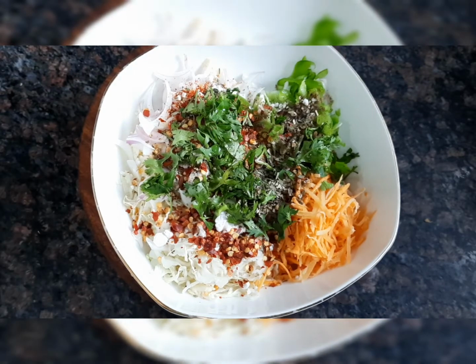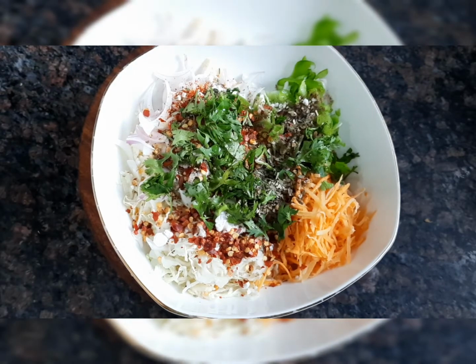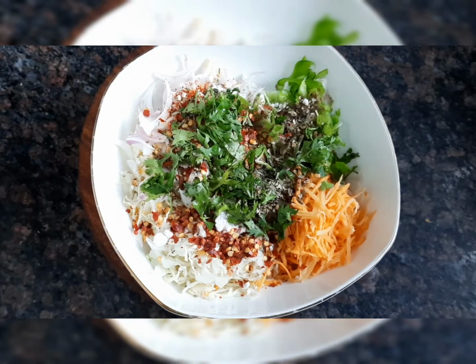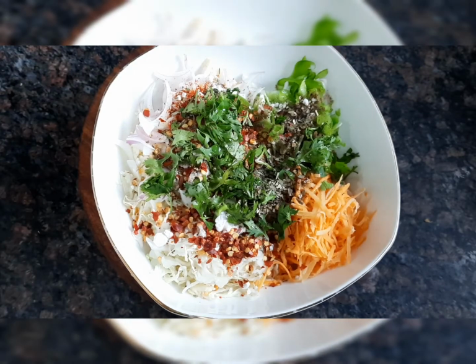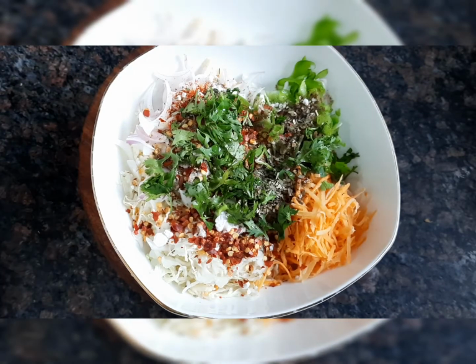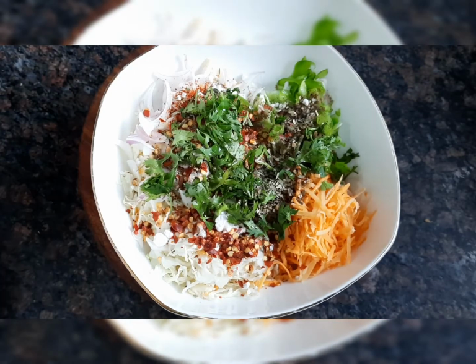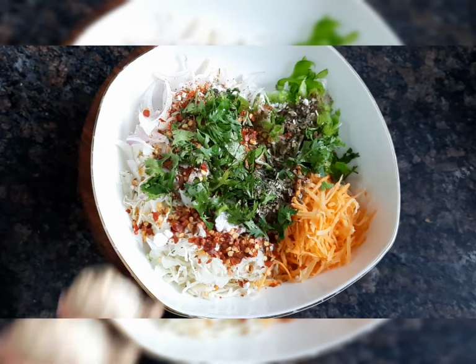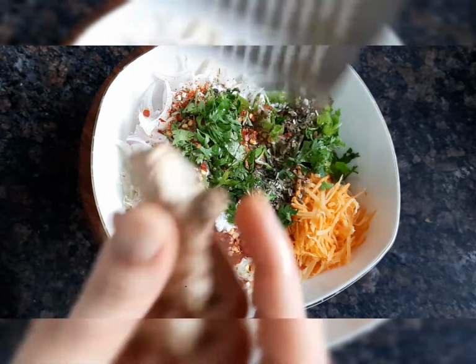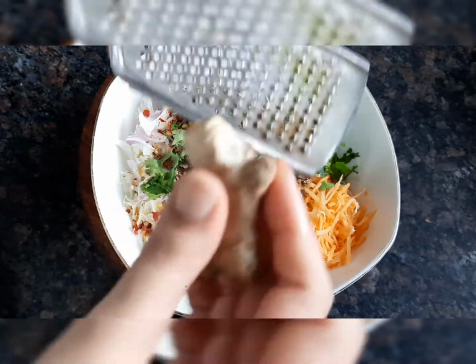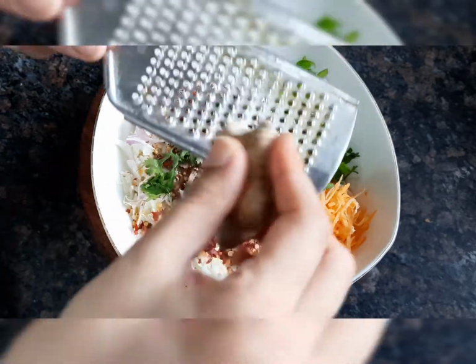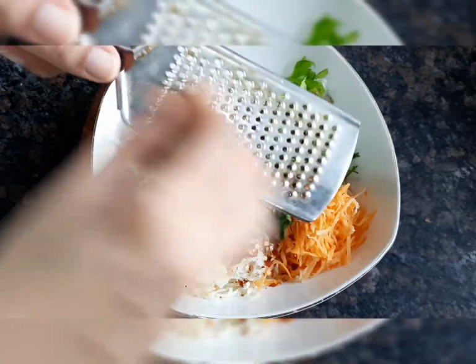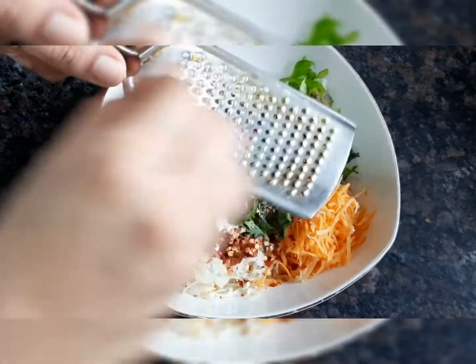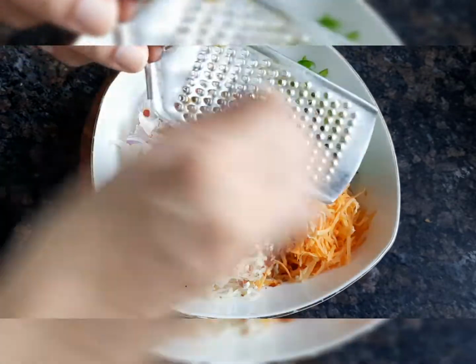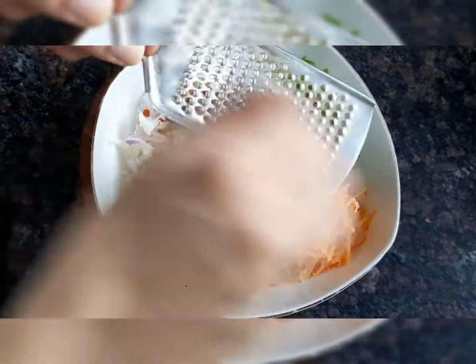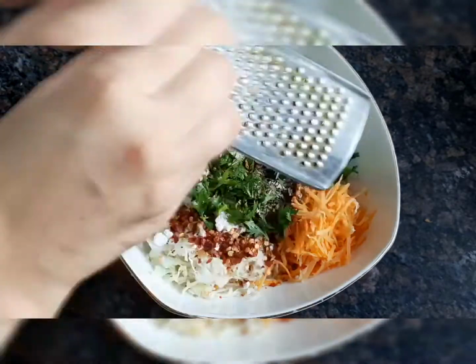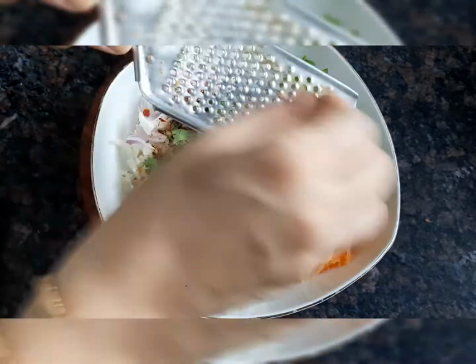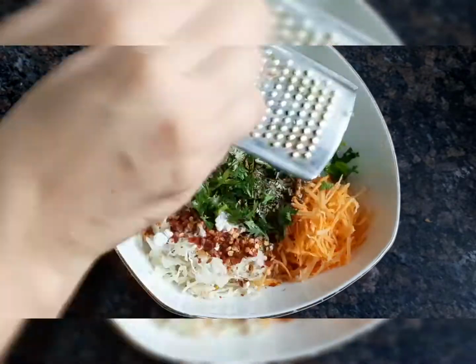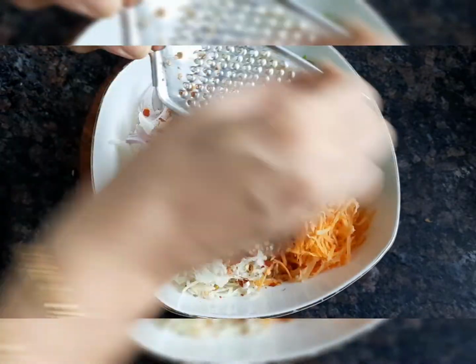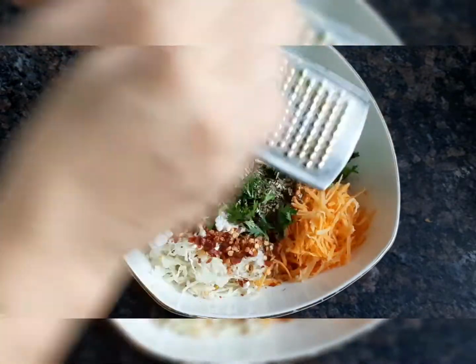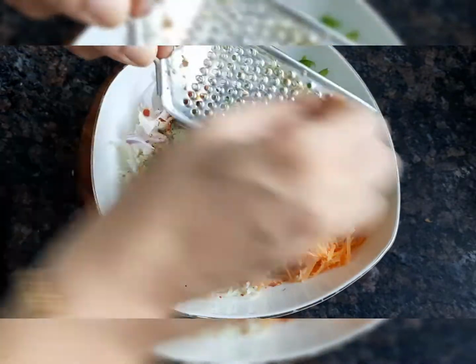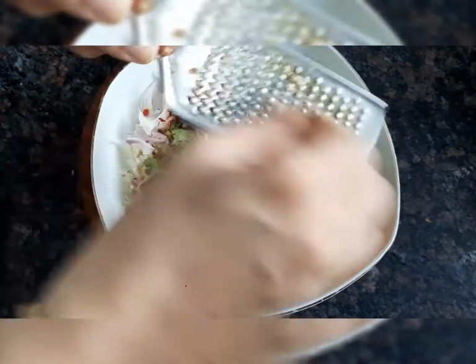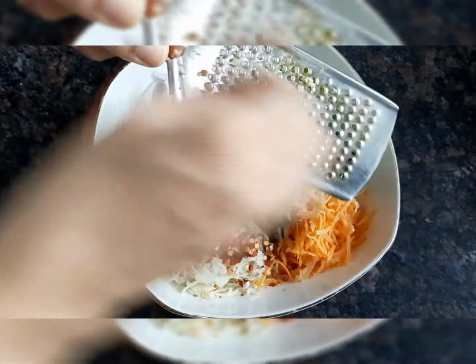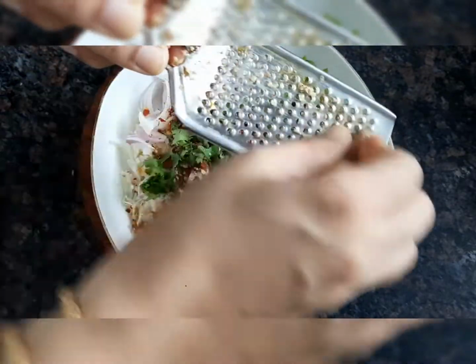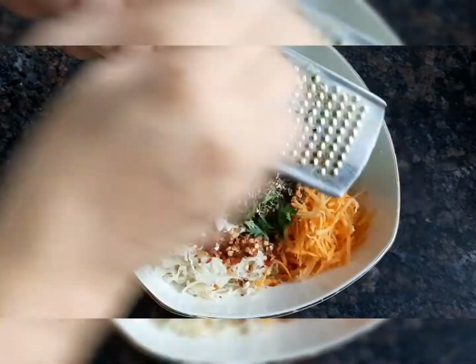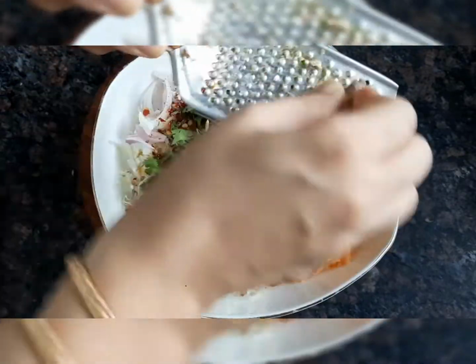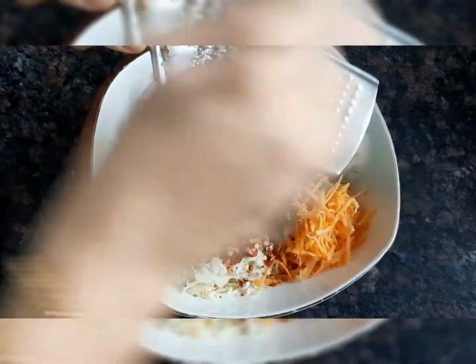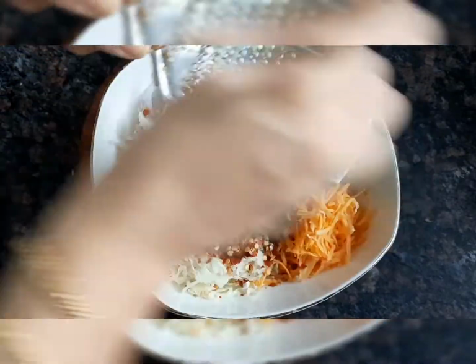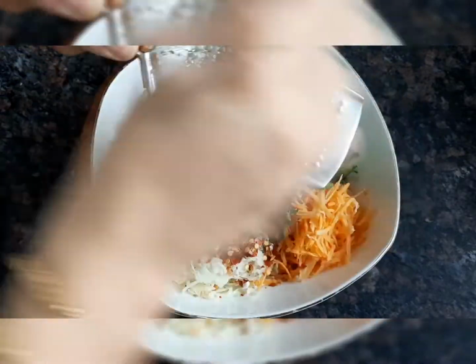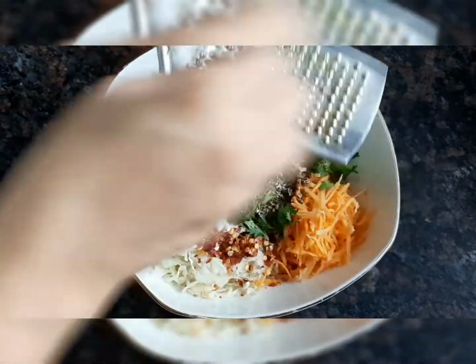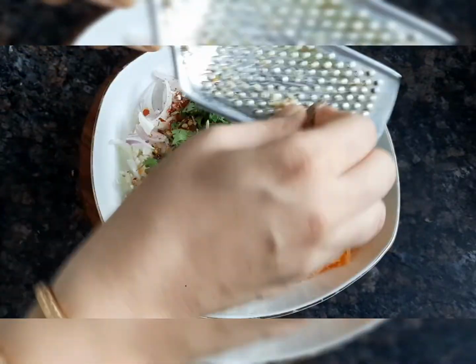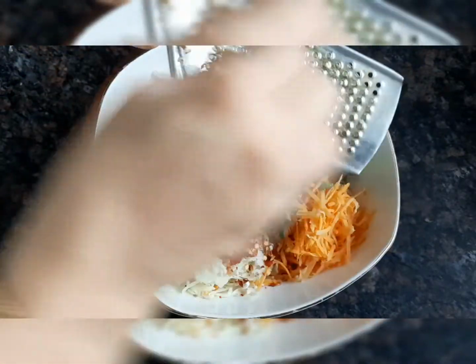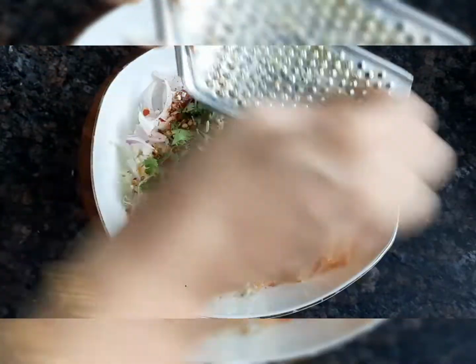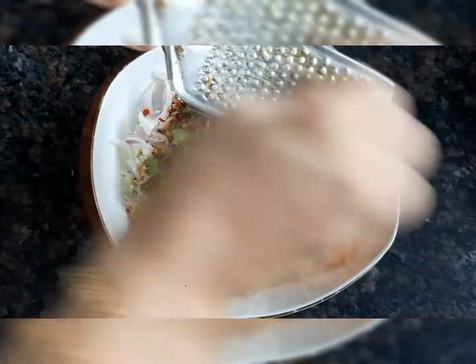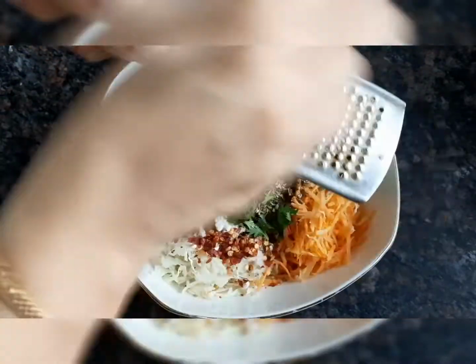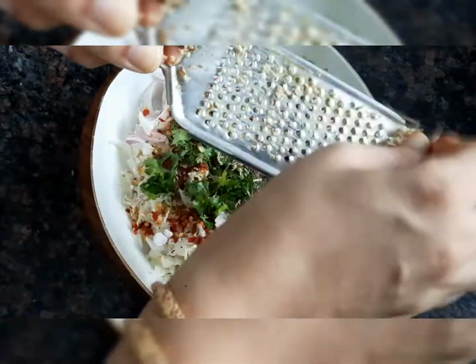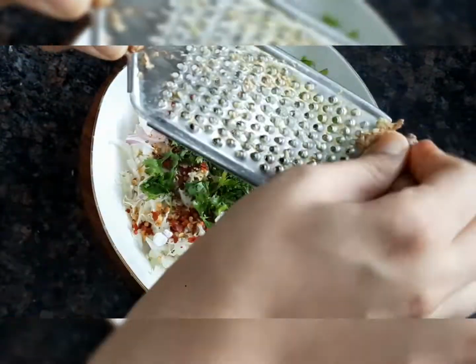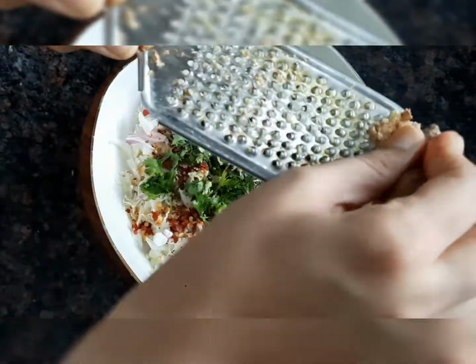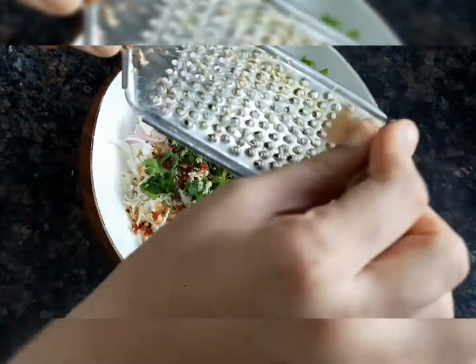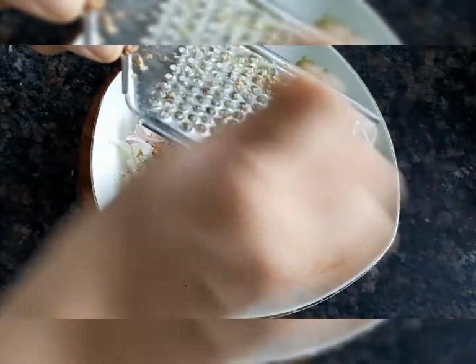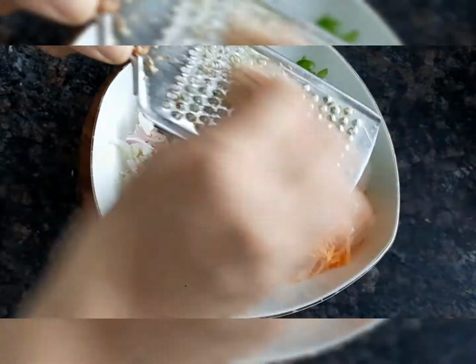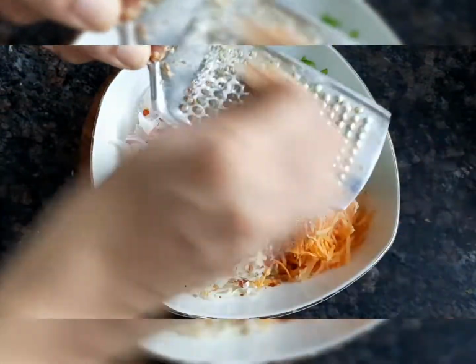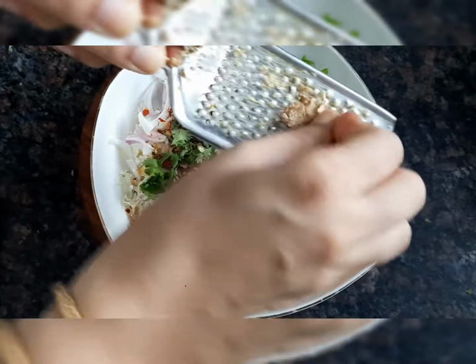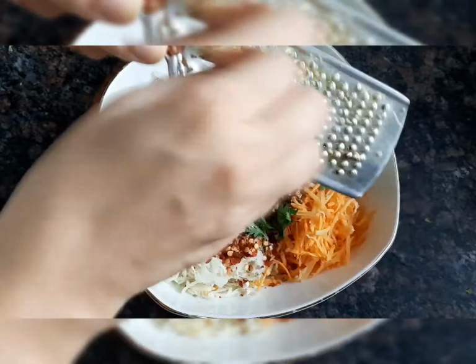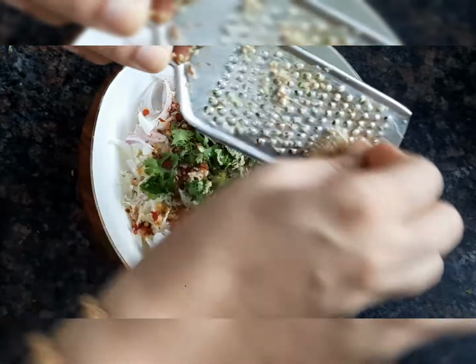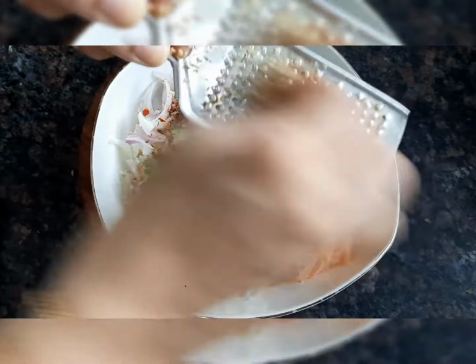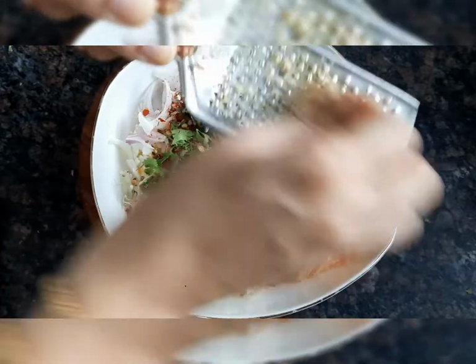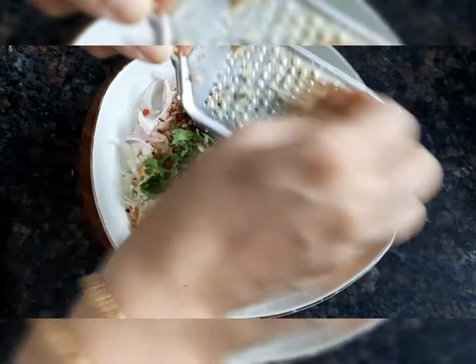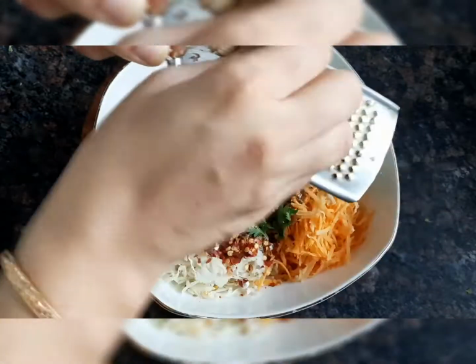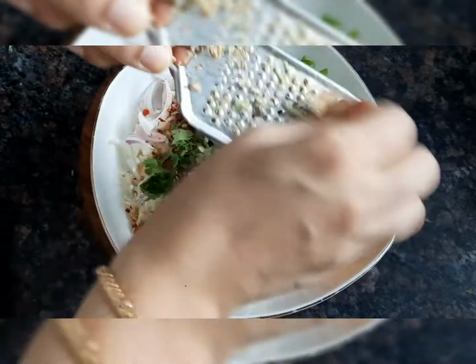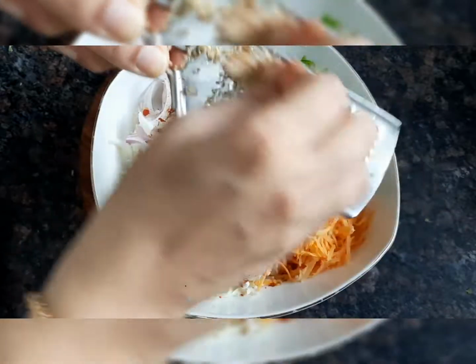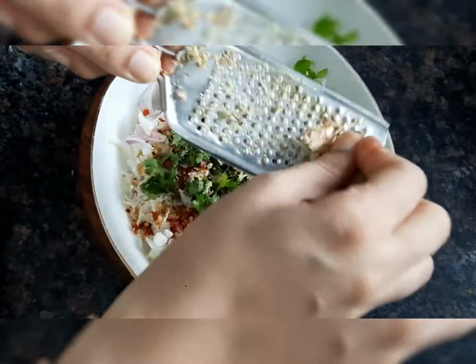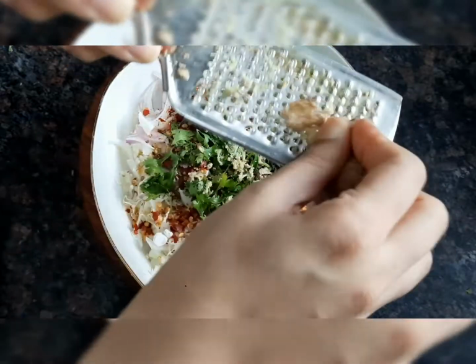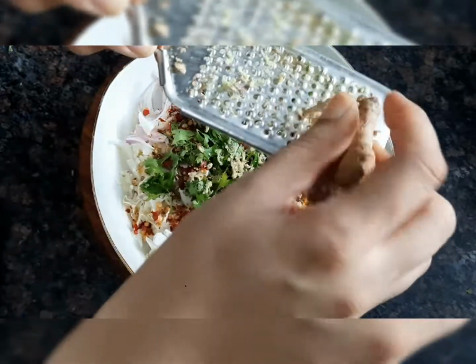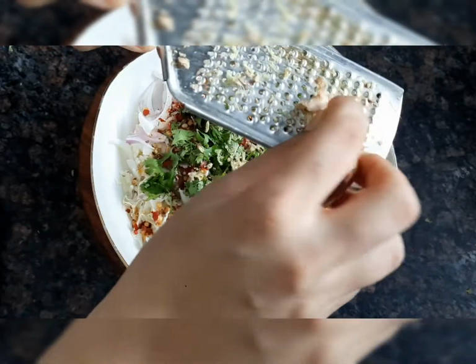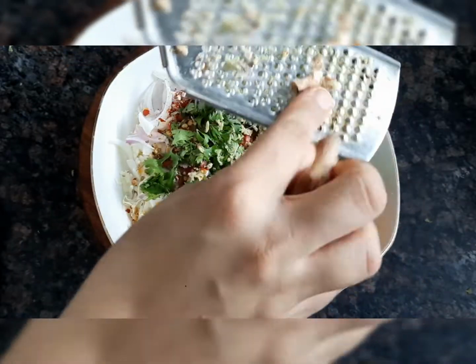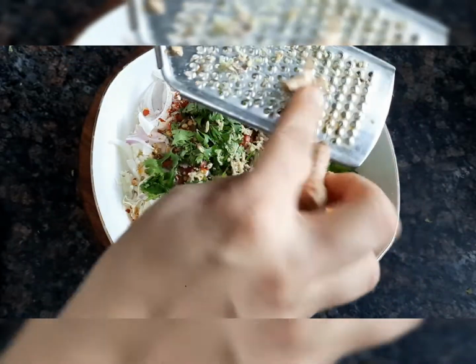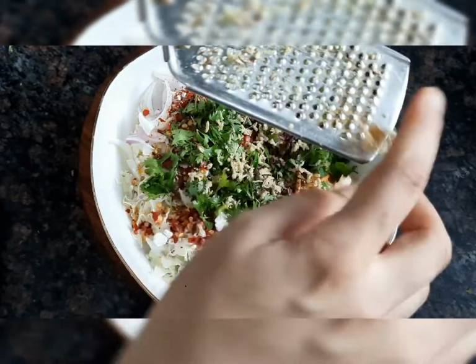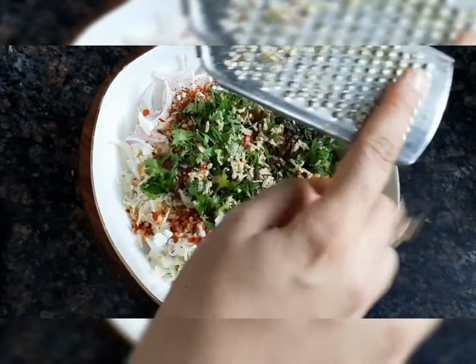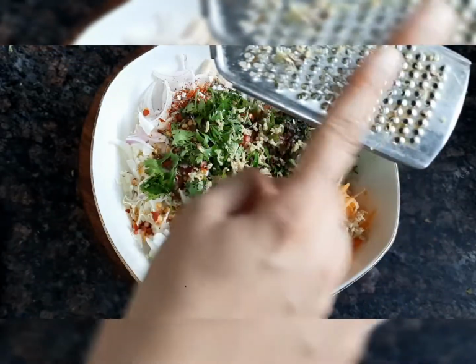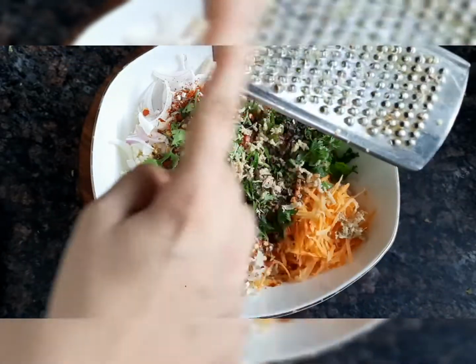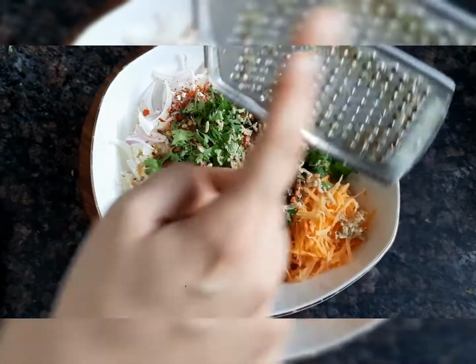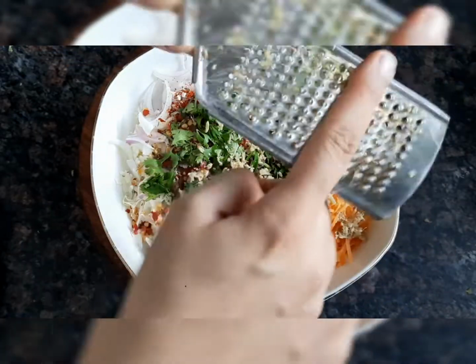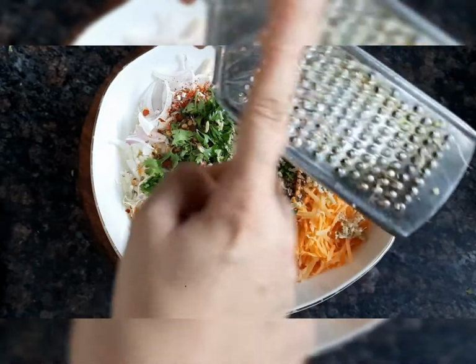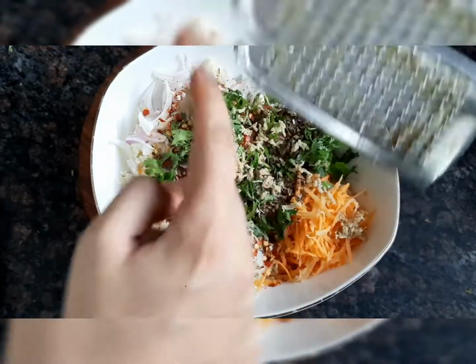Then we add around 1 teaspoon of normal oil. I will also grate an inch of ginger into it. If you want, you can use green chilli and garlic too.